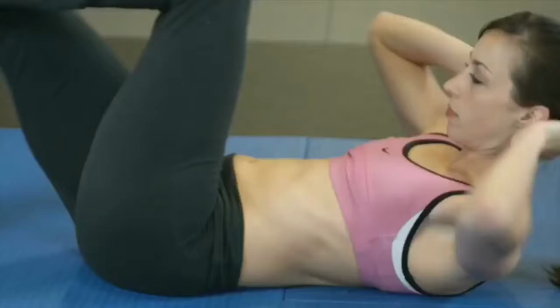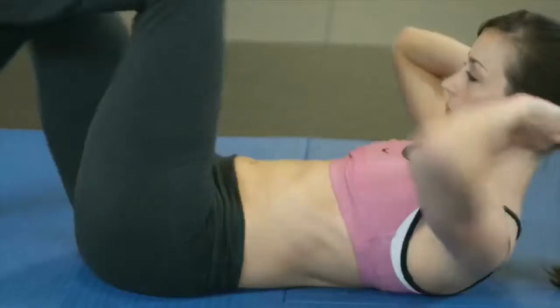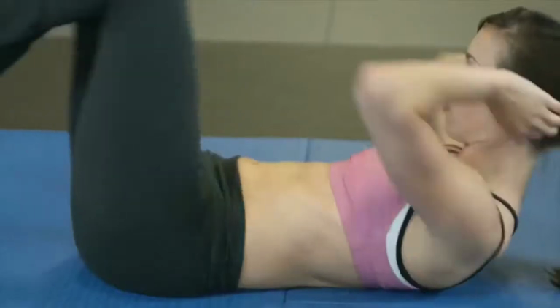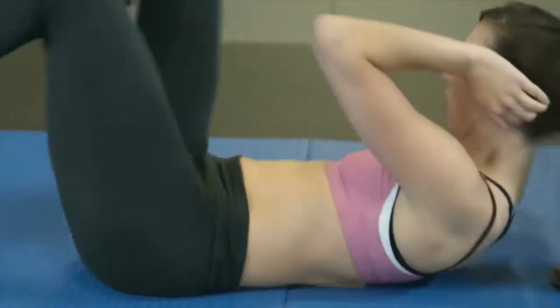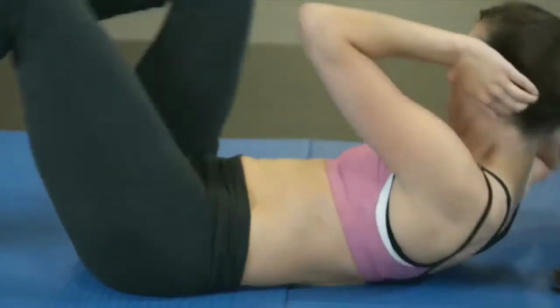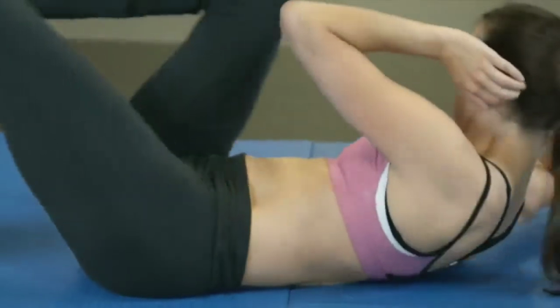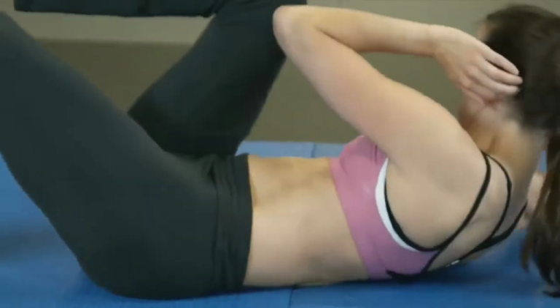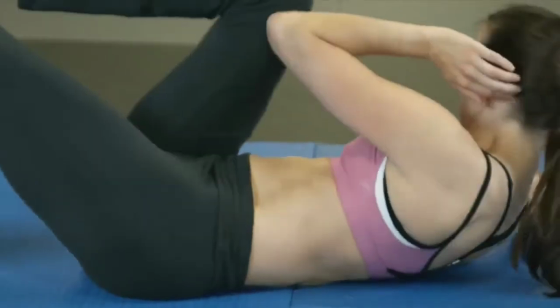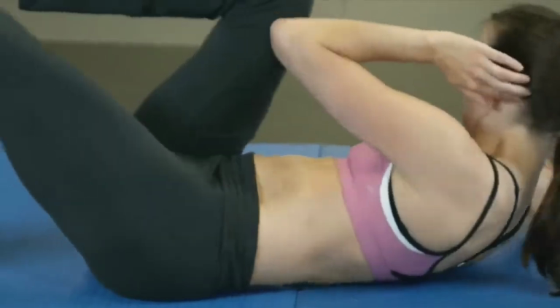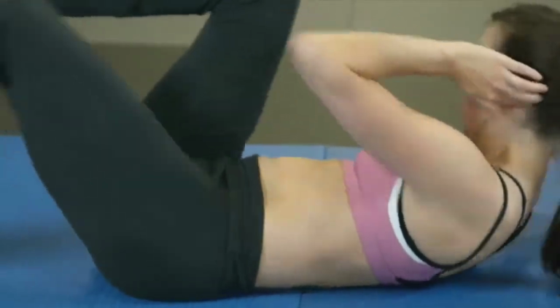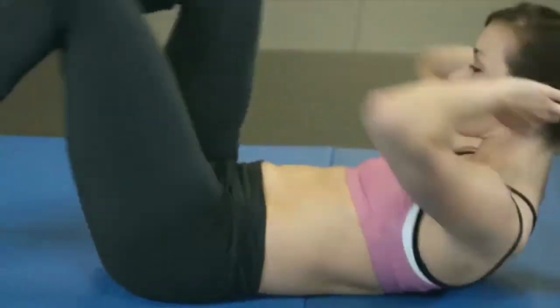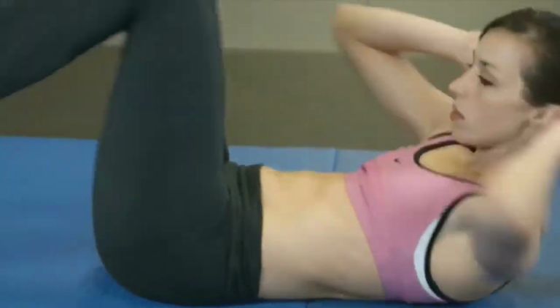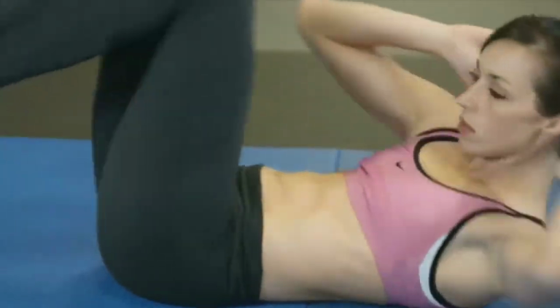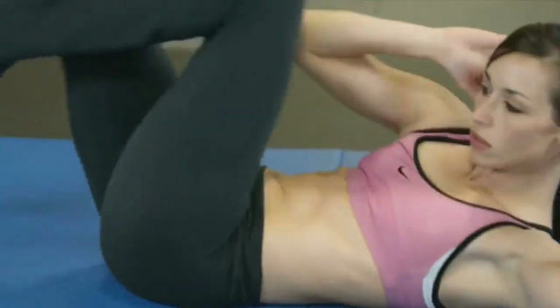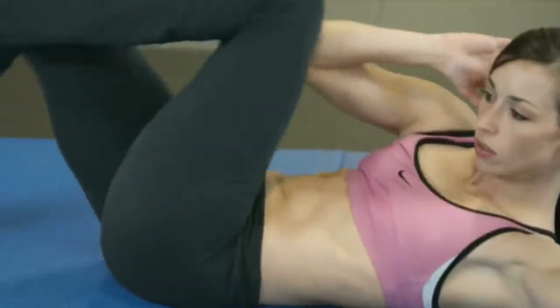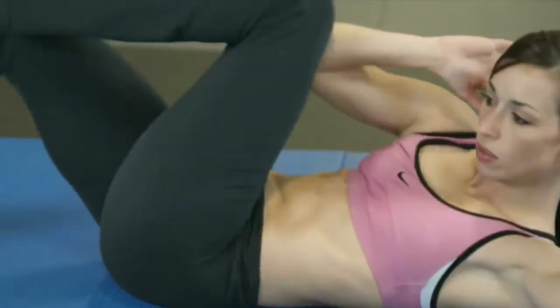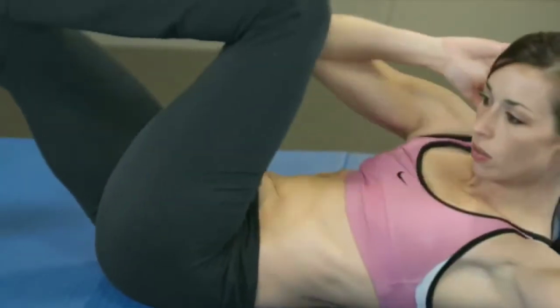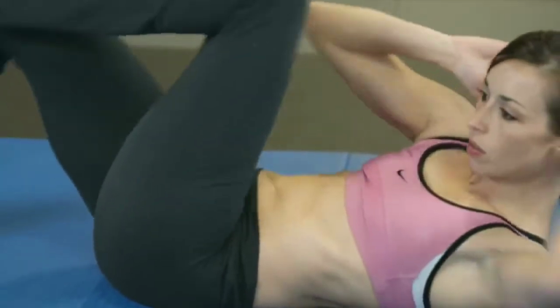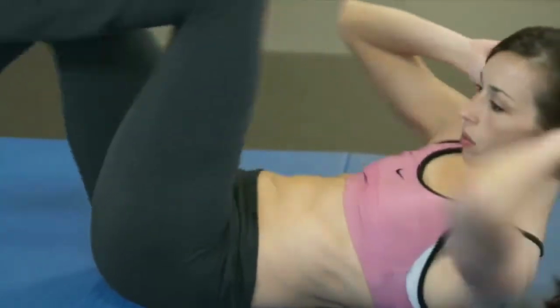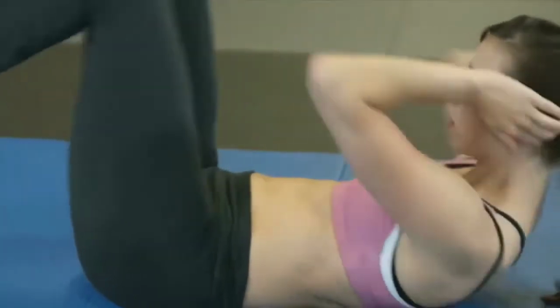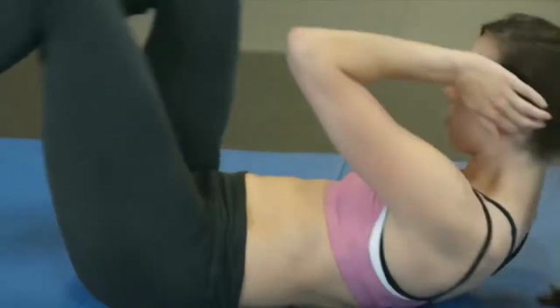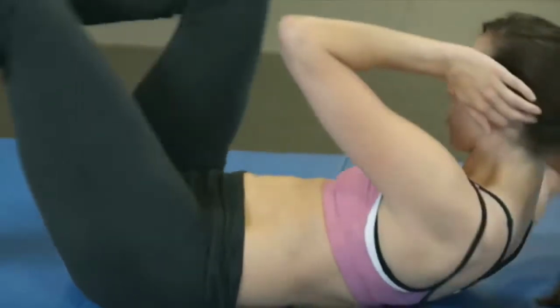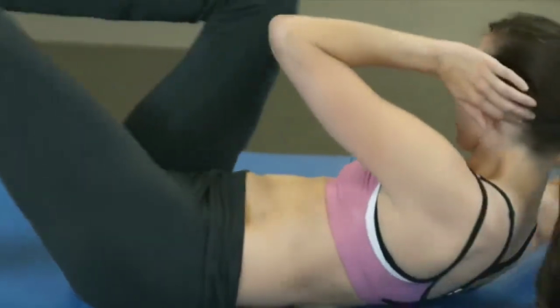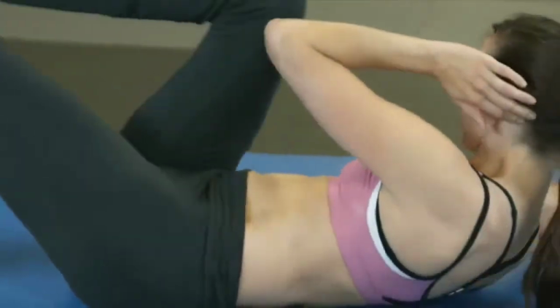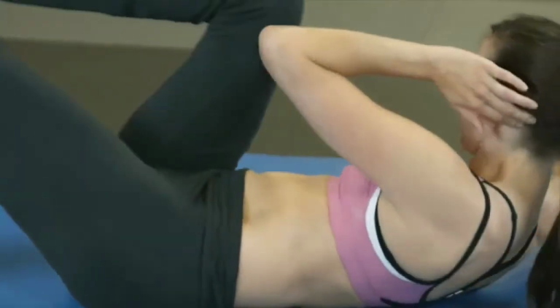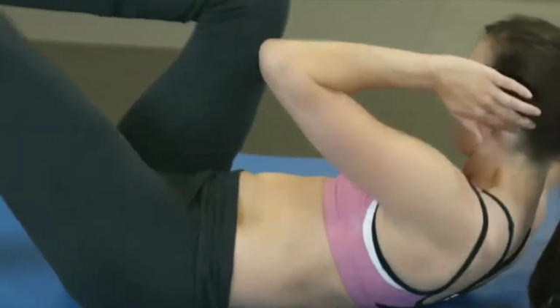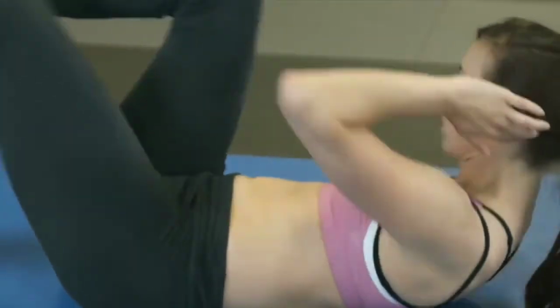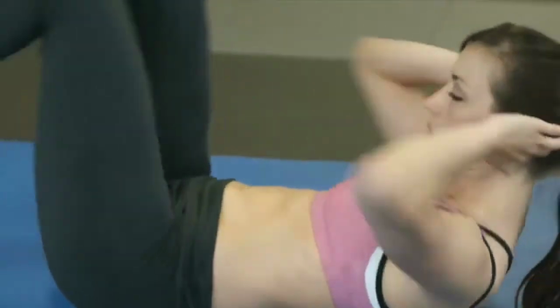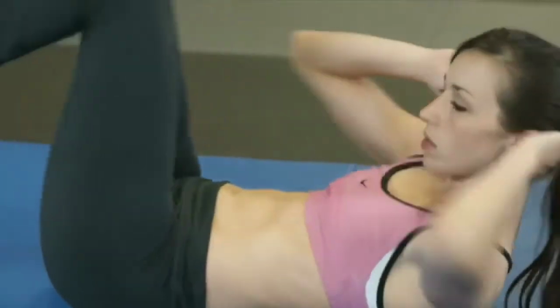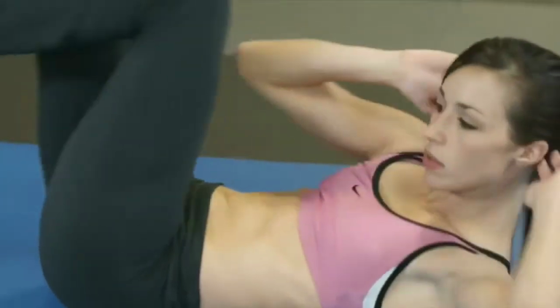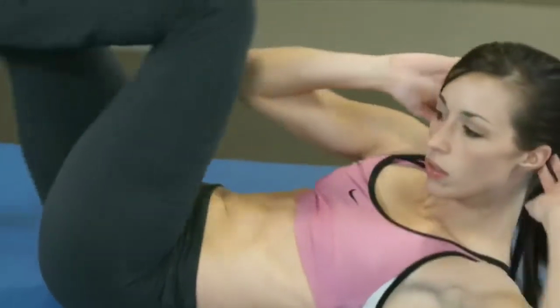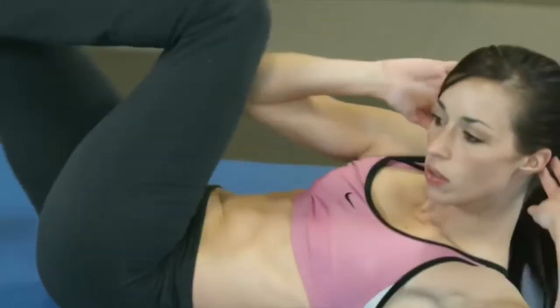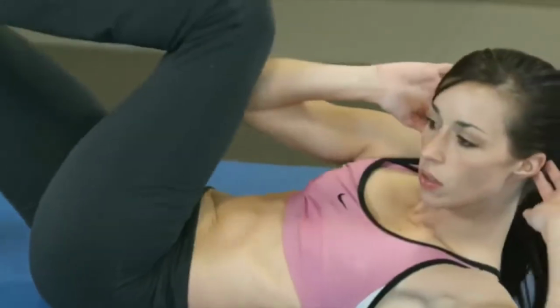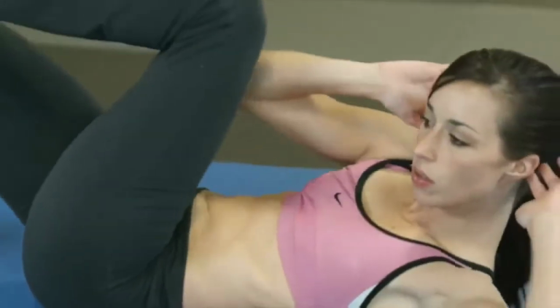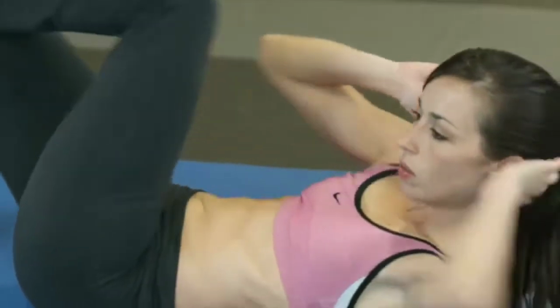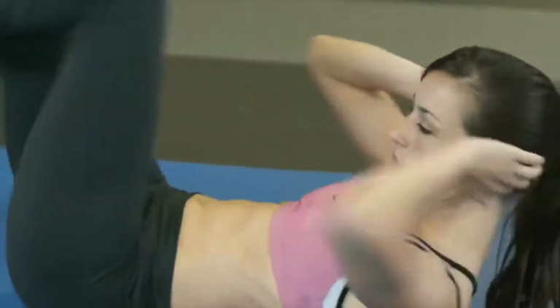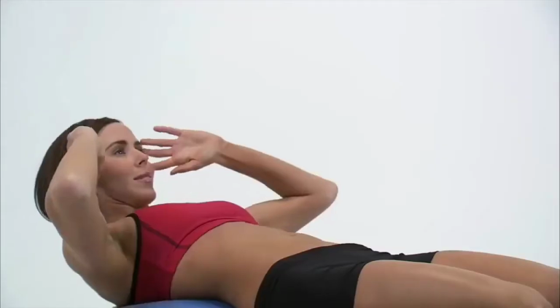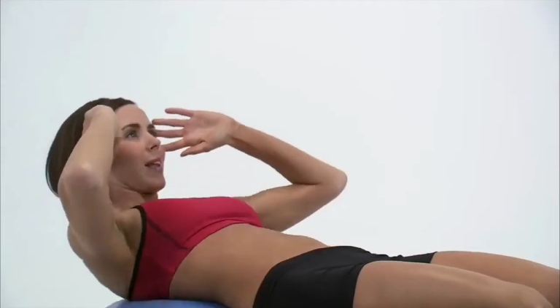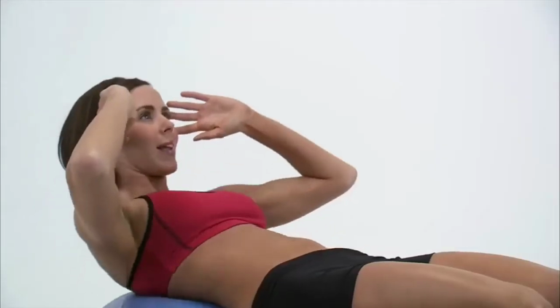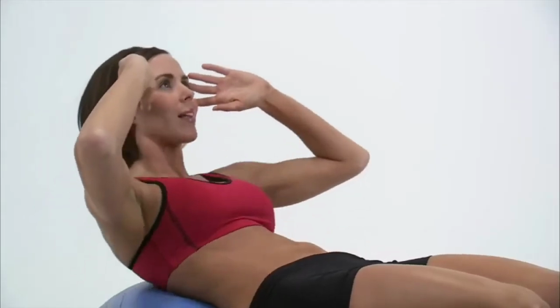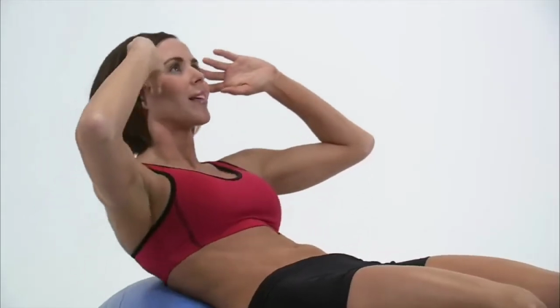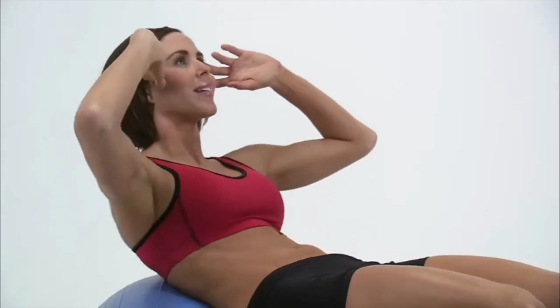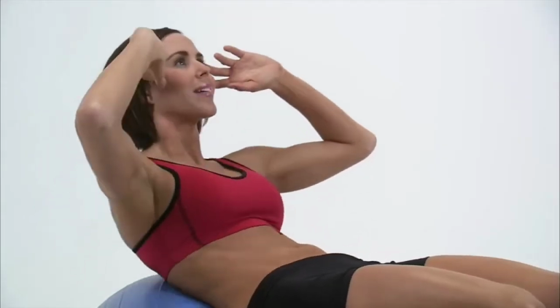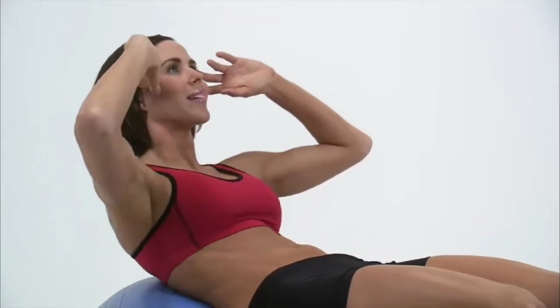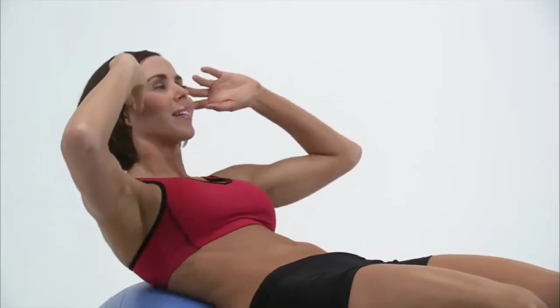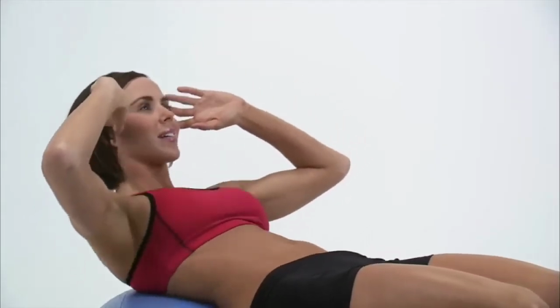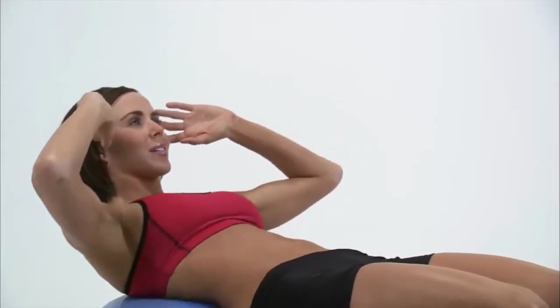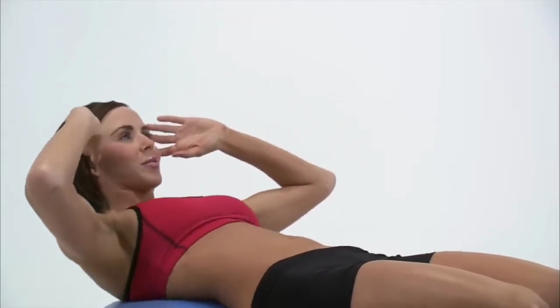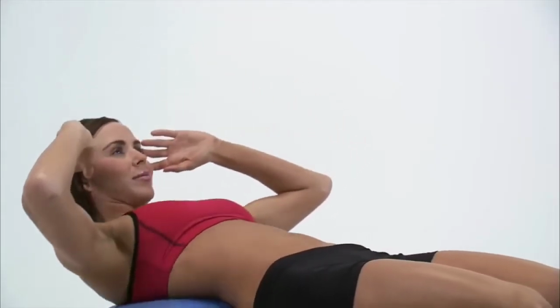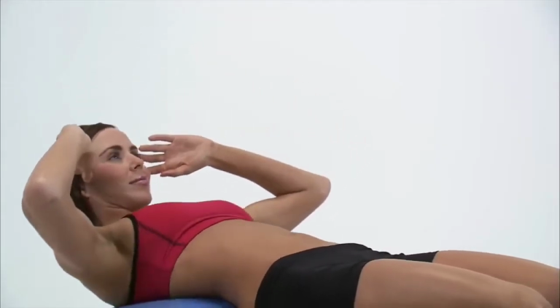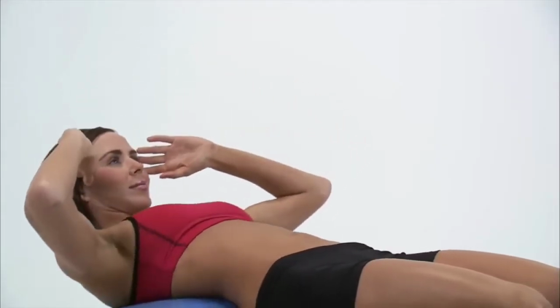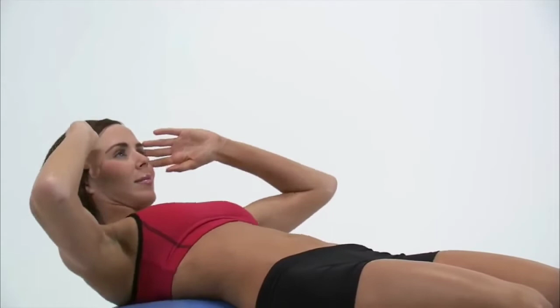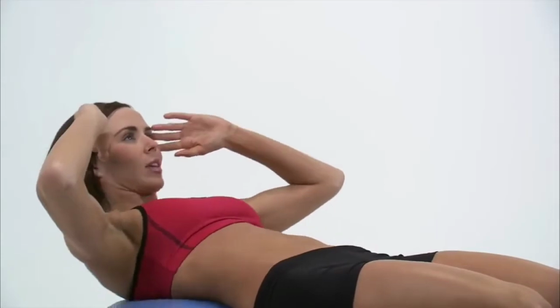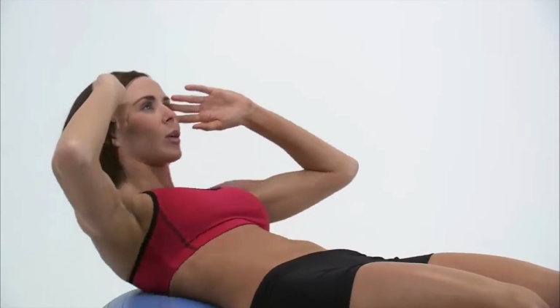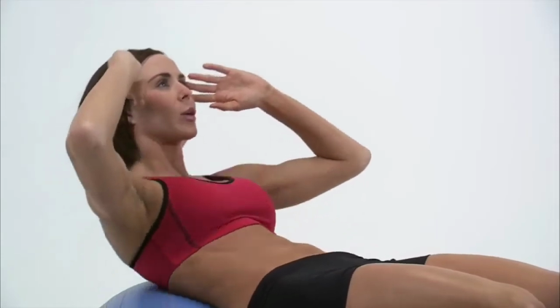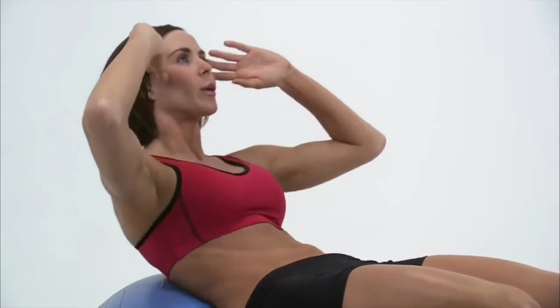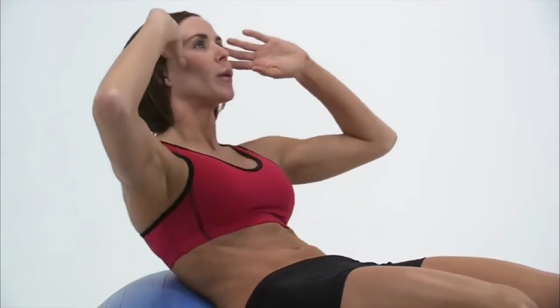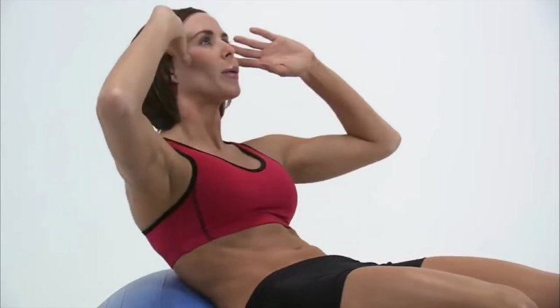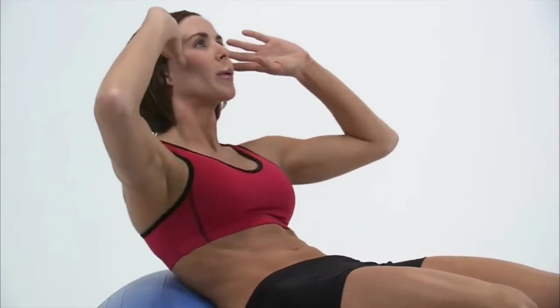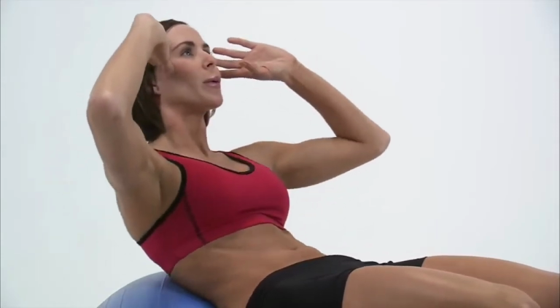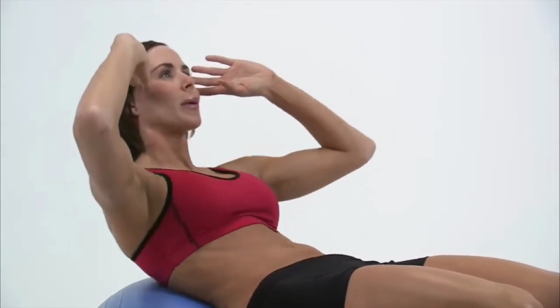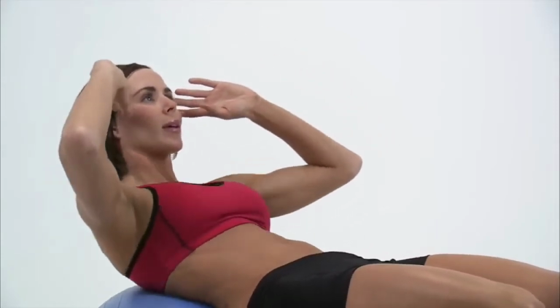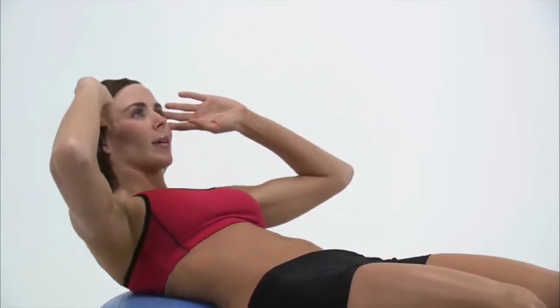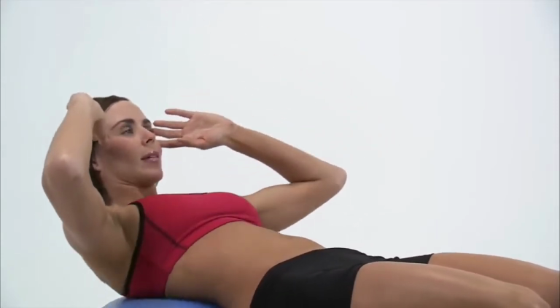In this video, I'll show you five exercises to burn your belly fat that can be done from home without any equipment.